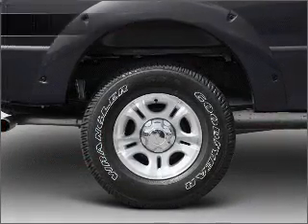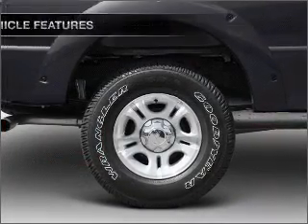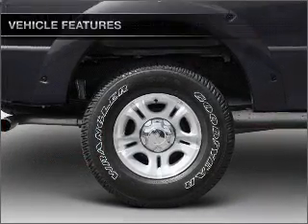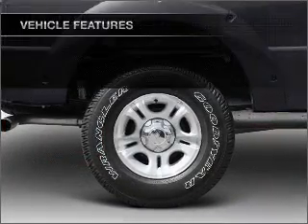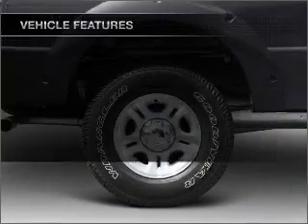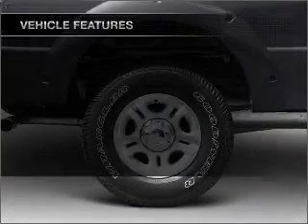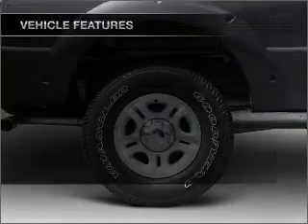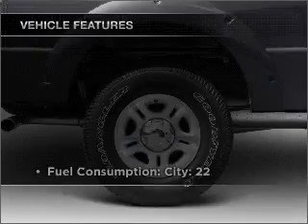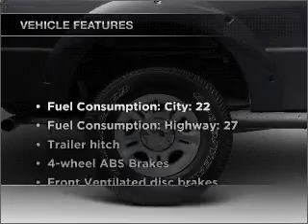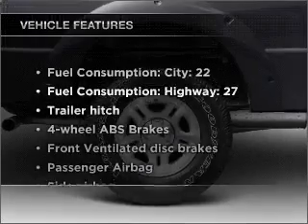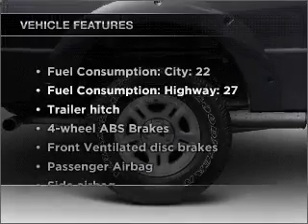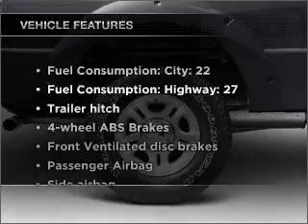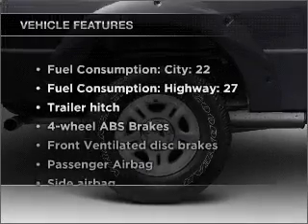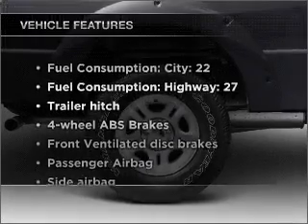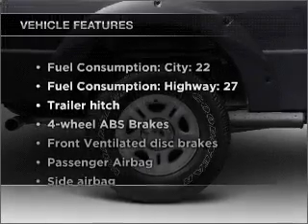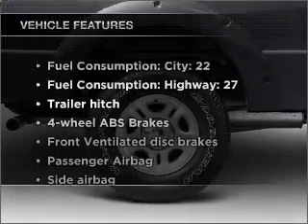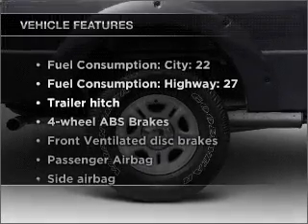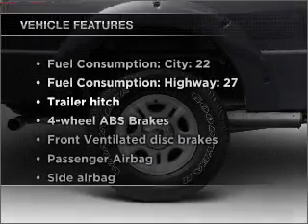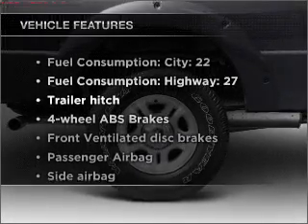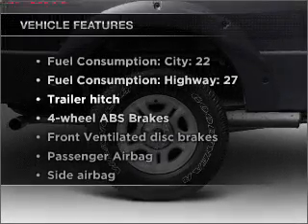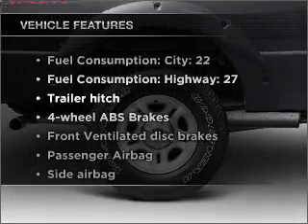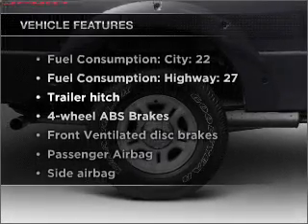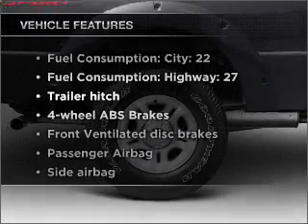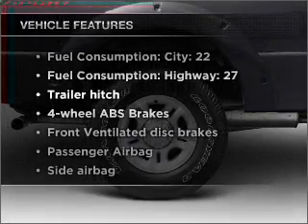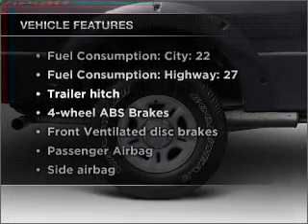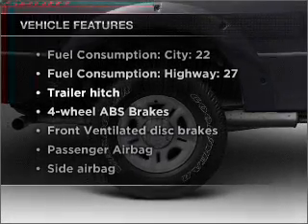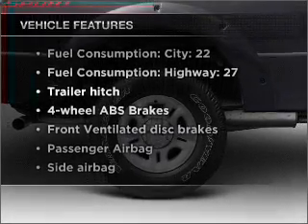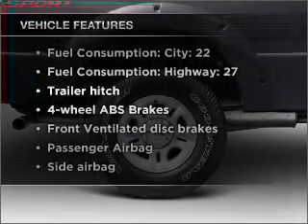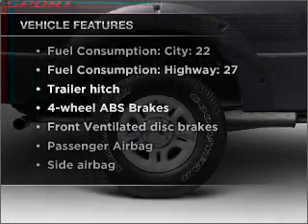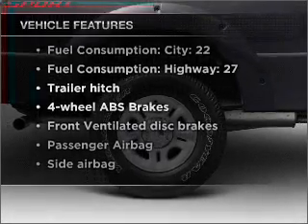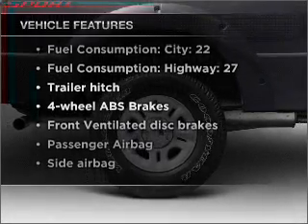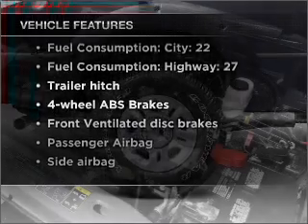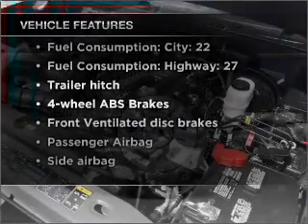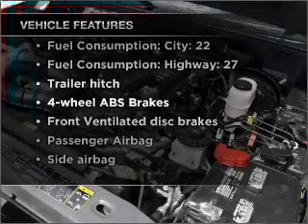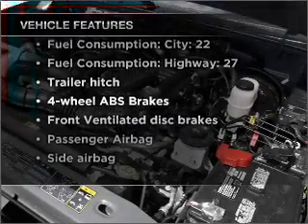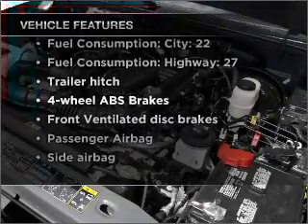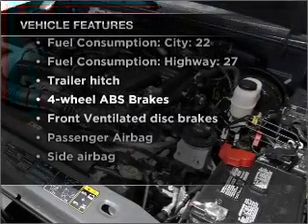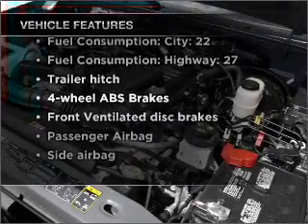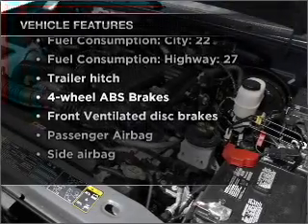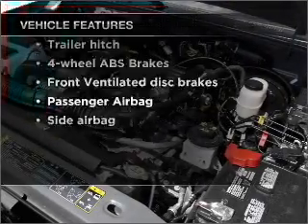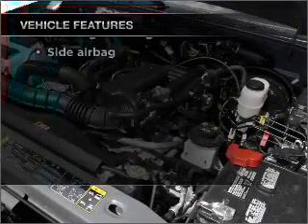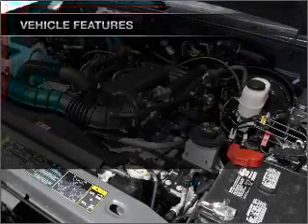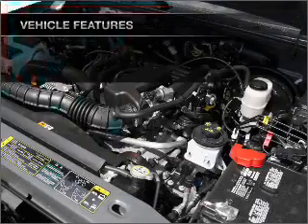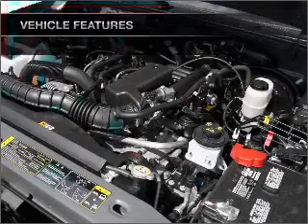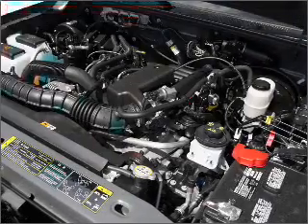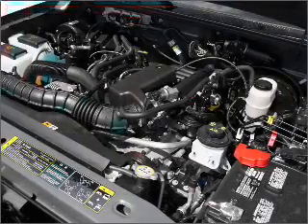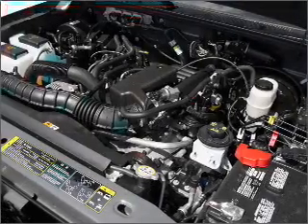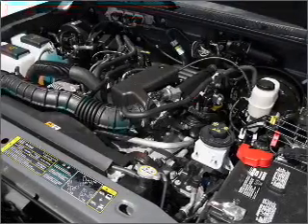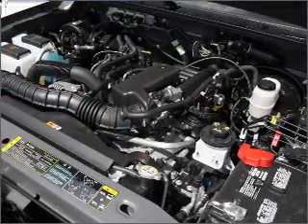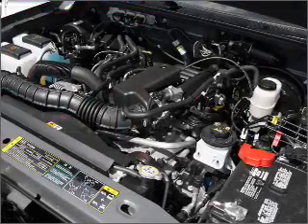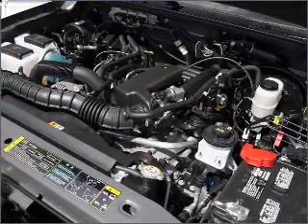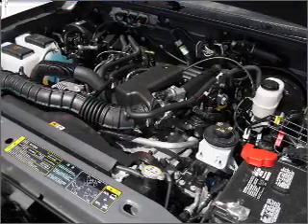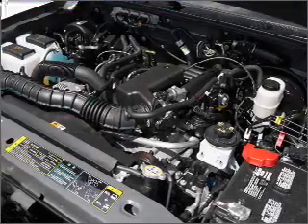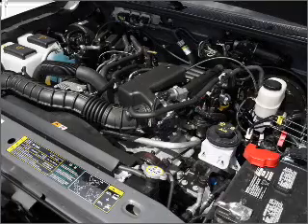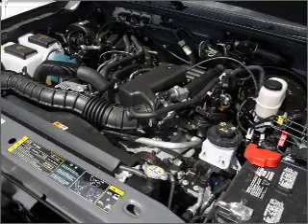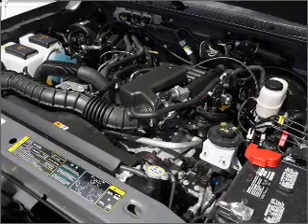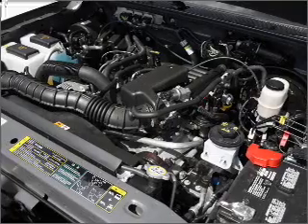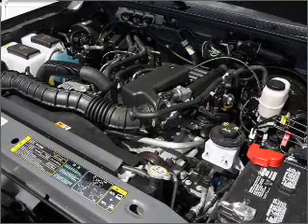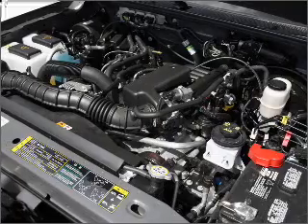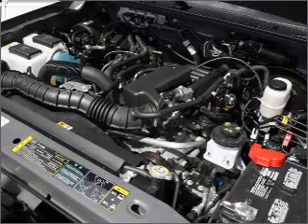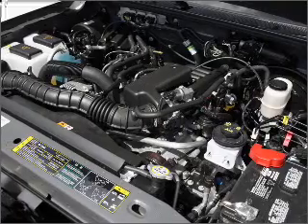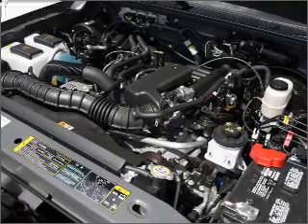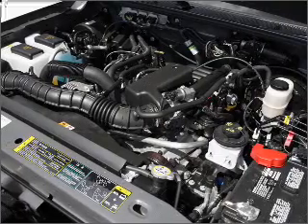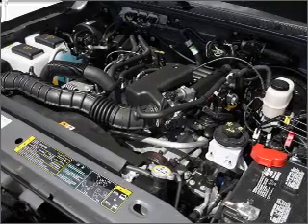Enjoy these notable features included in this ride: air conditioning, power steering. Call today to schedule a test drive.